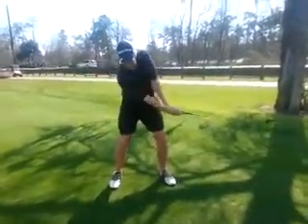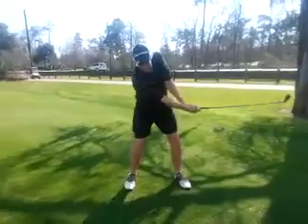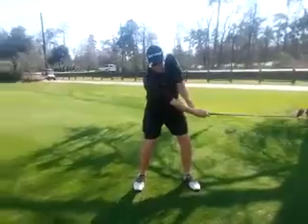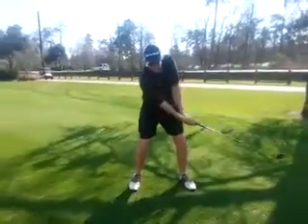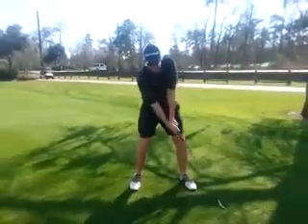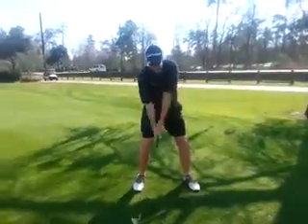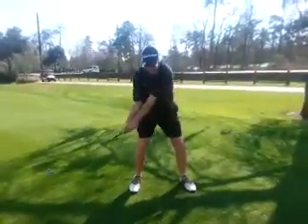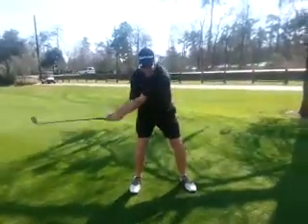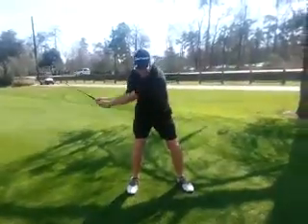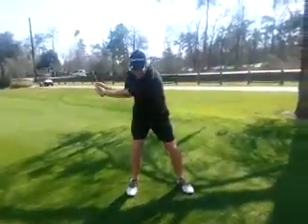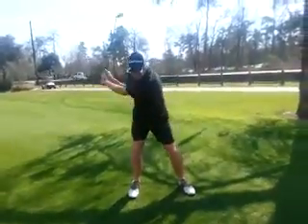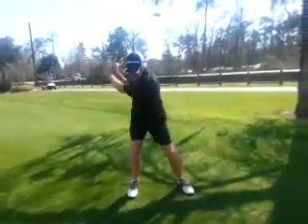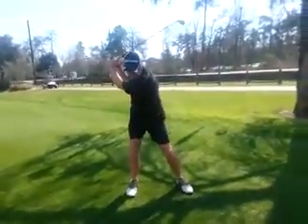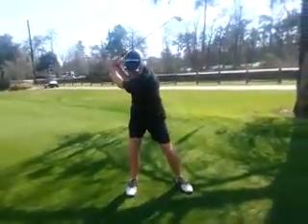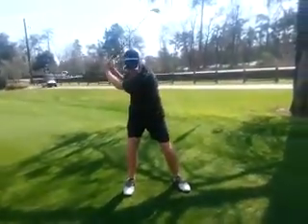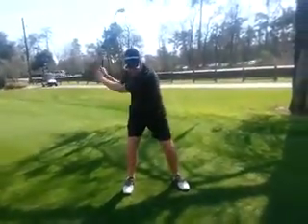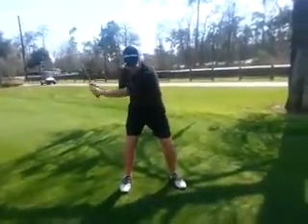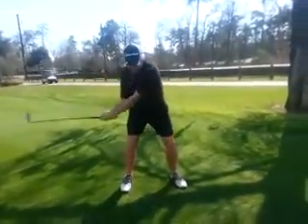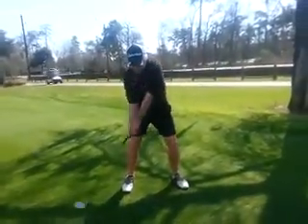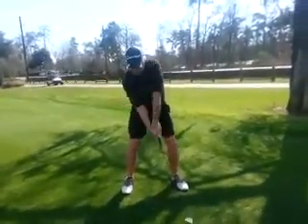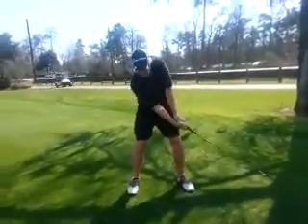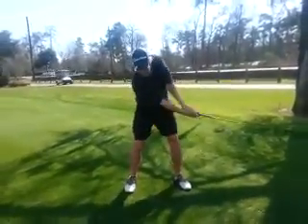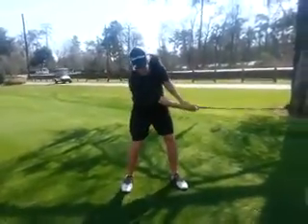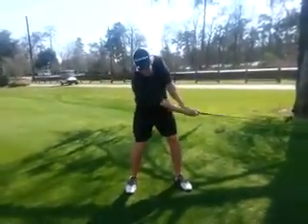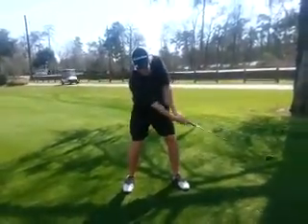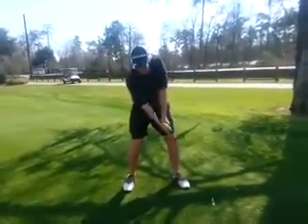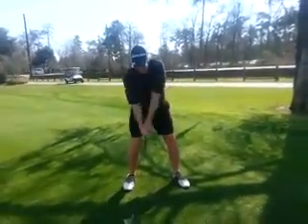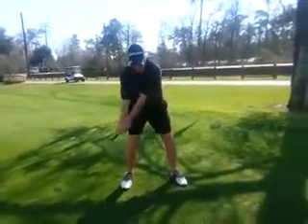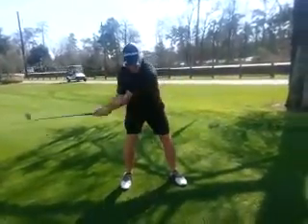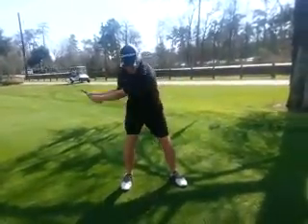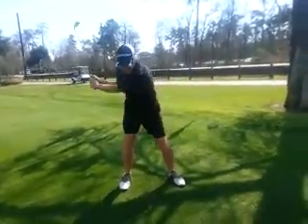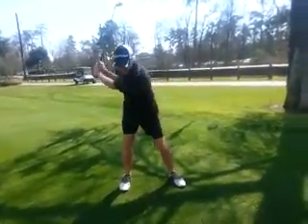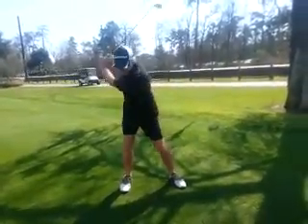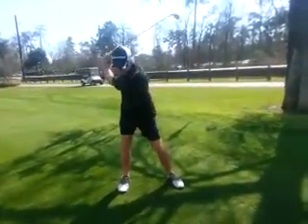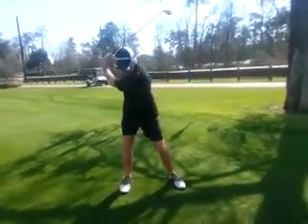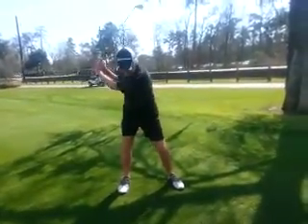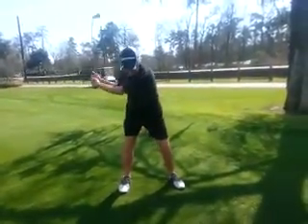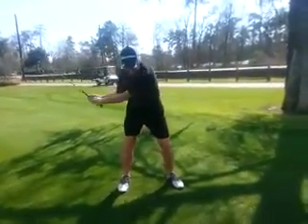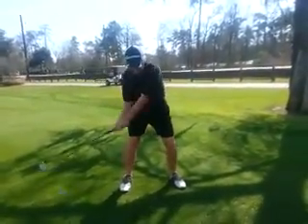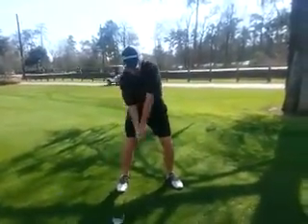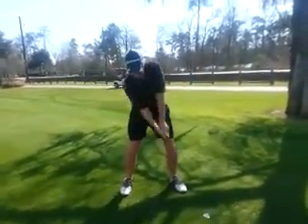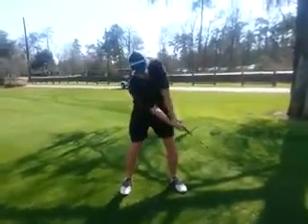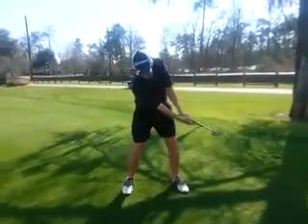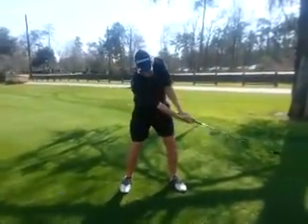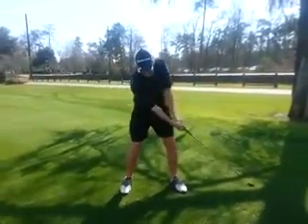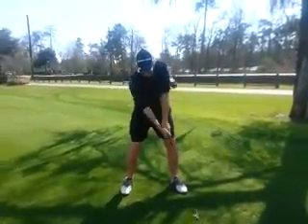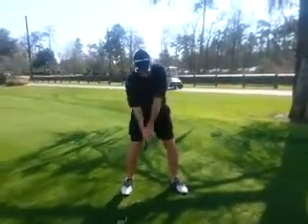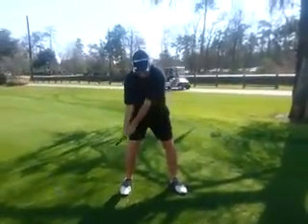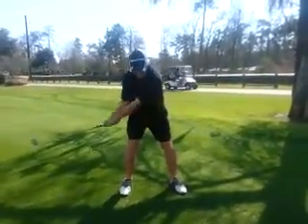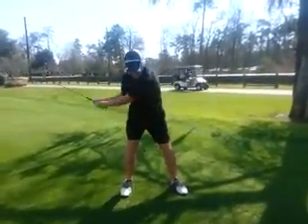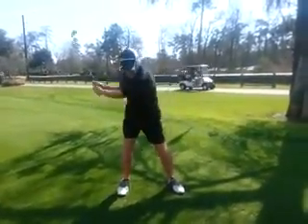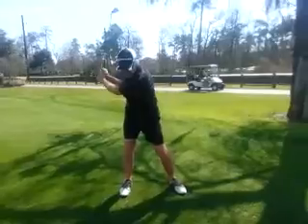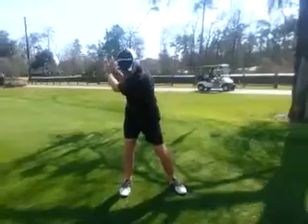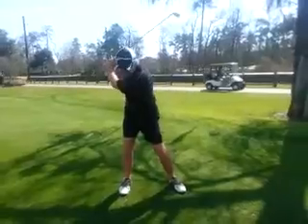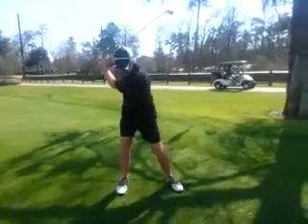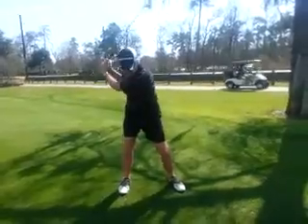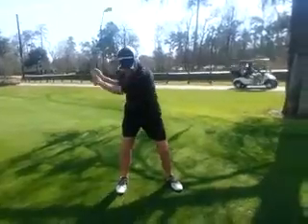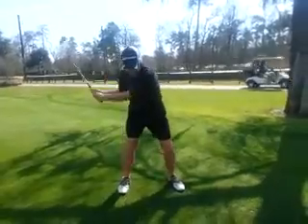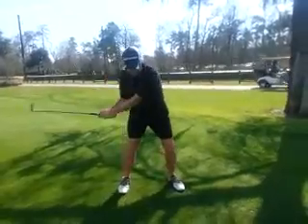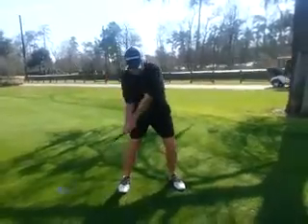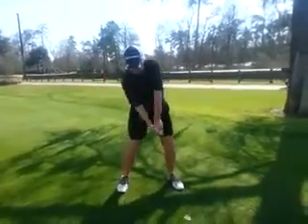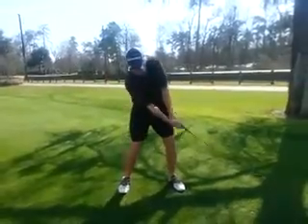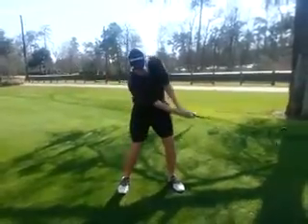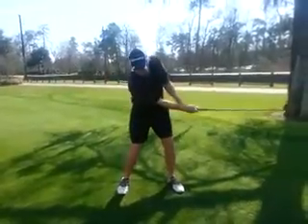How does that feel? Good. Does it feel stronger? You feel it inside the right heel? Yes.